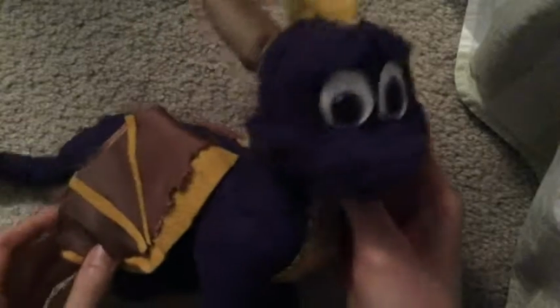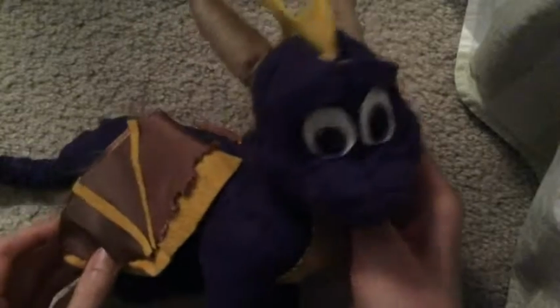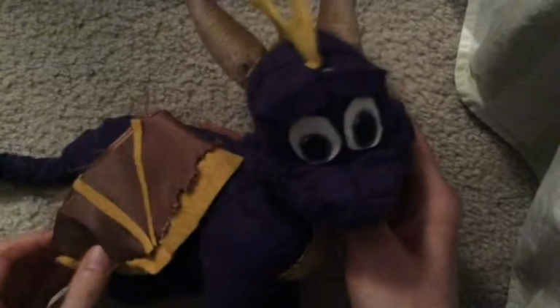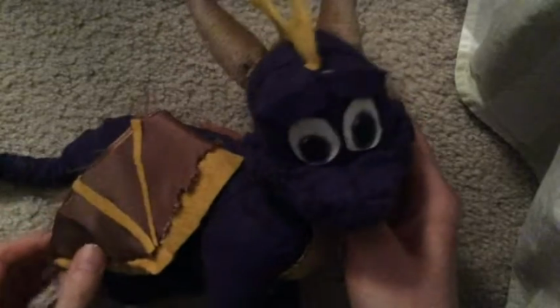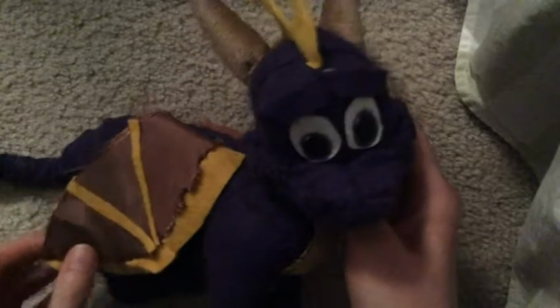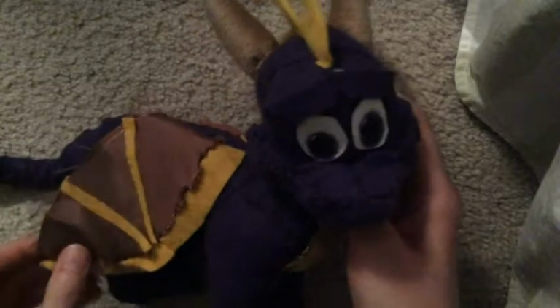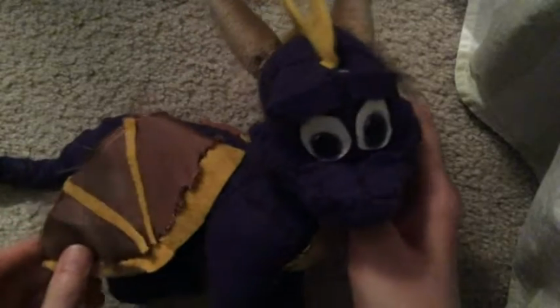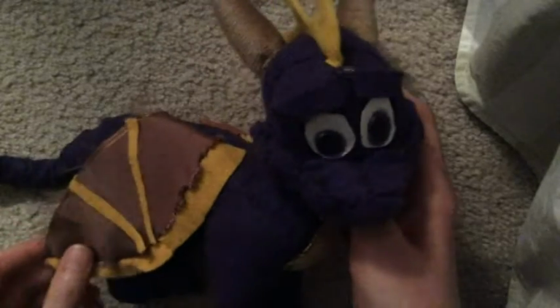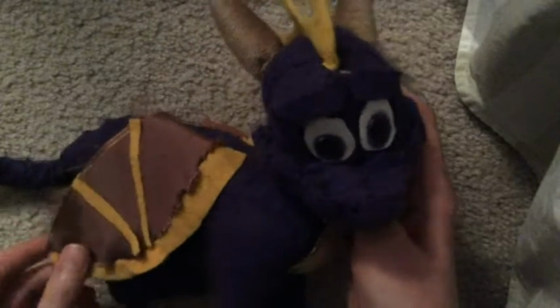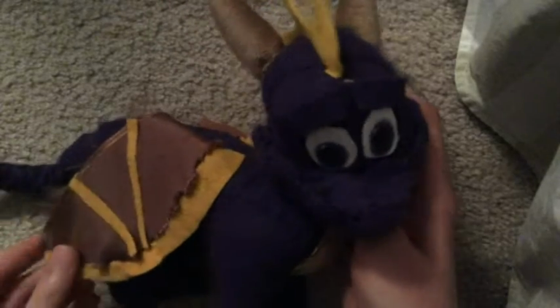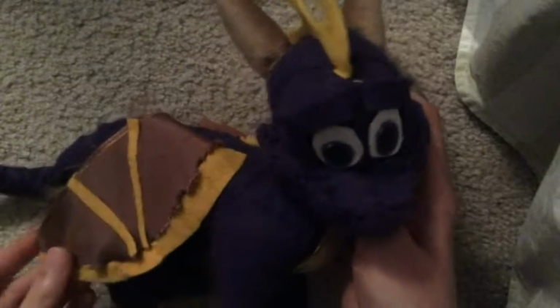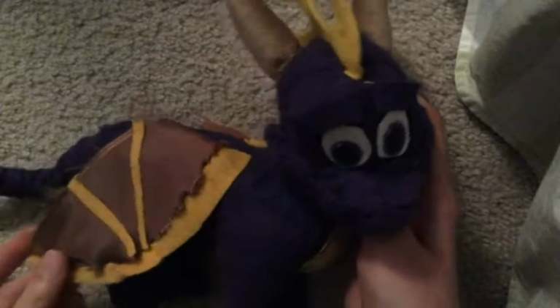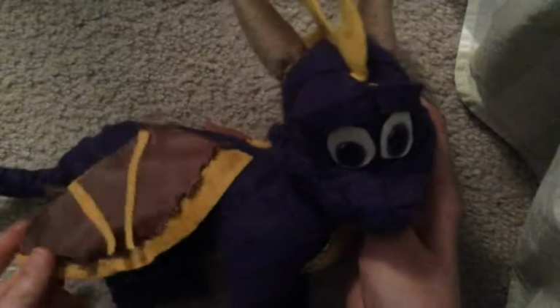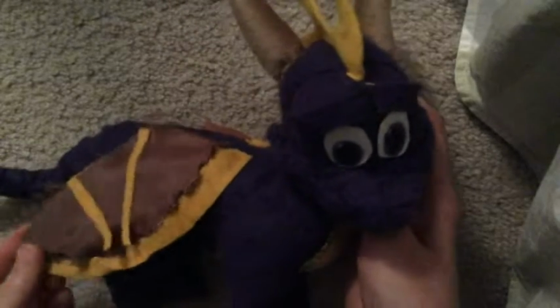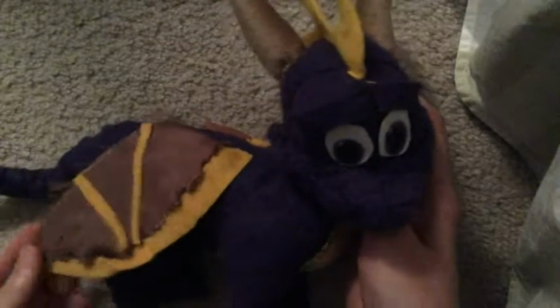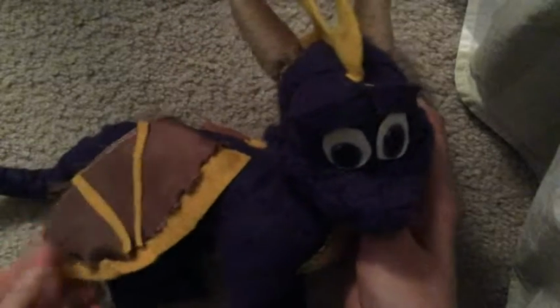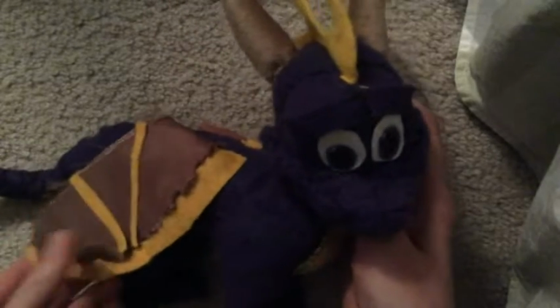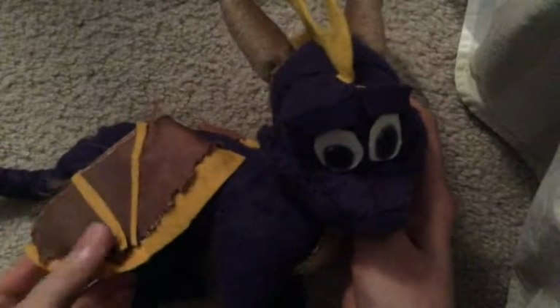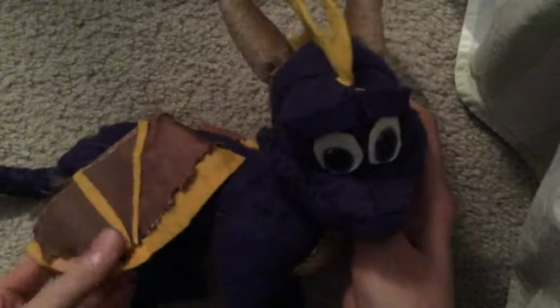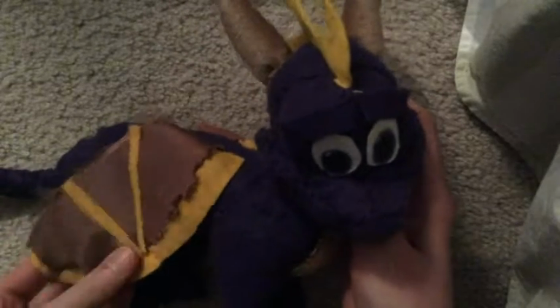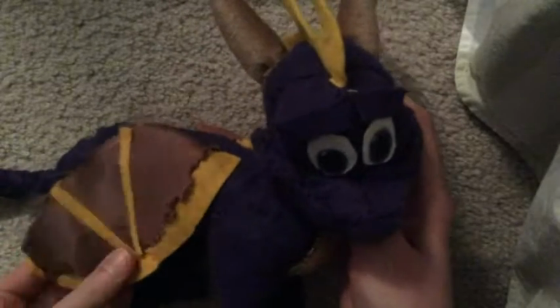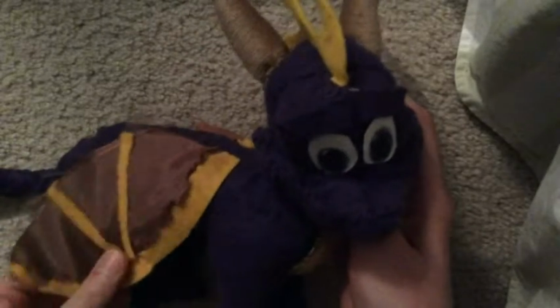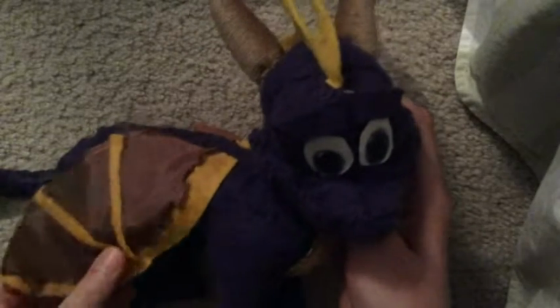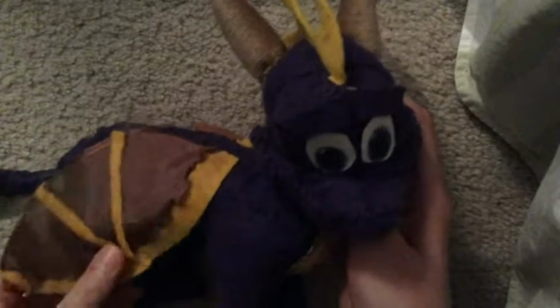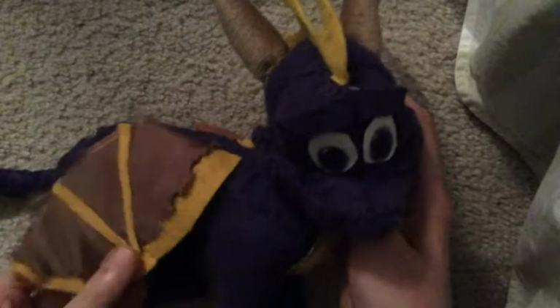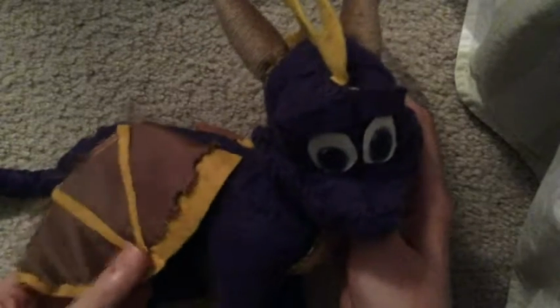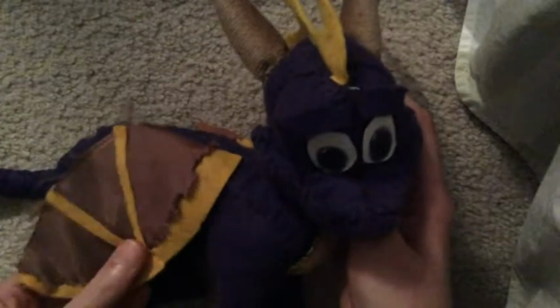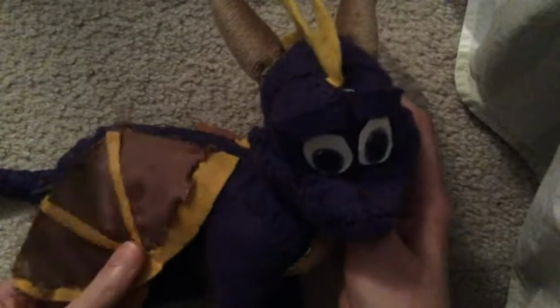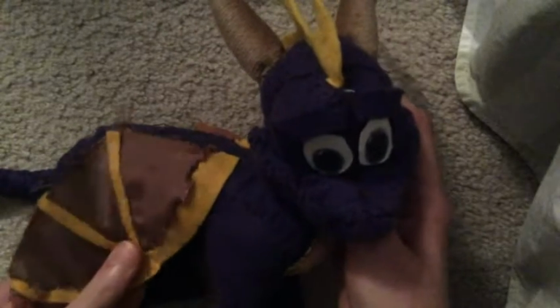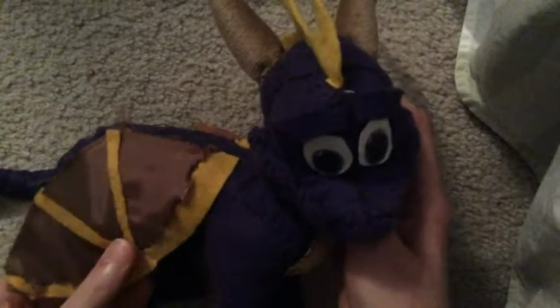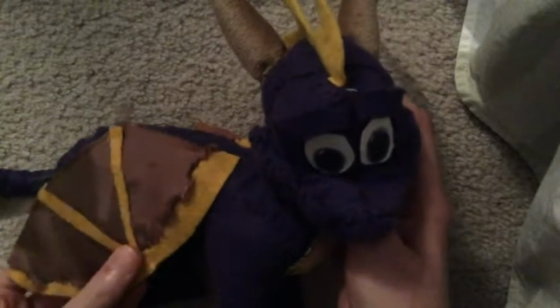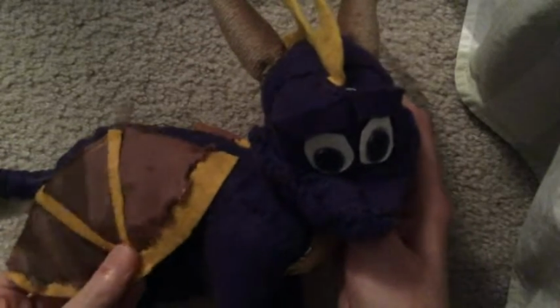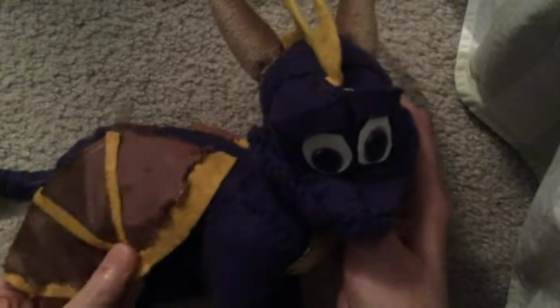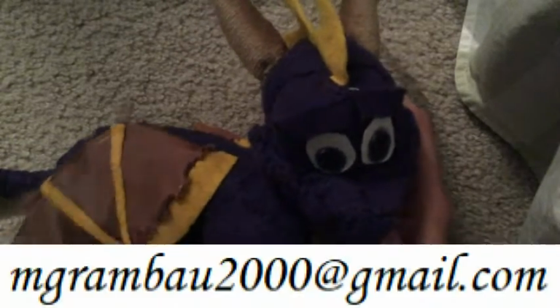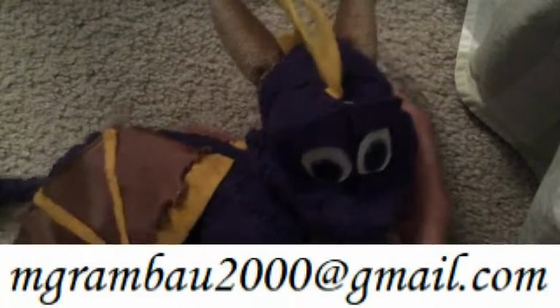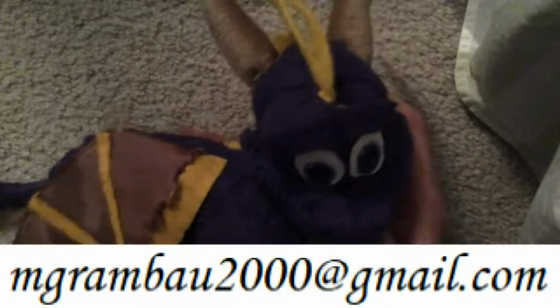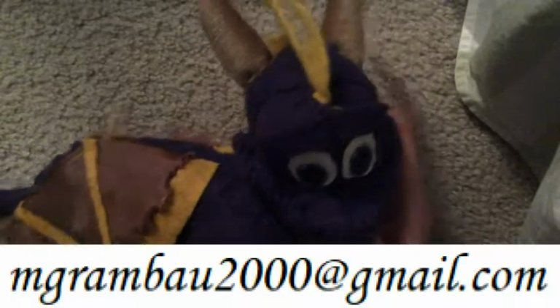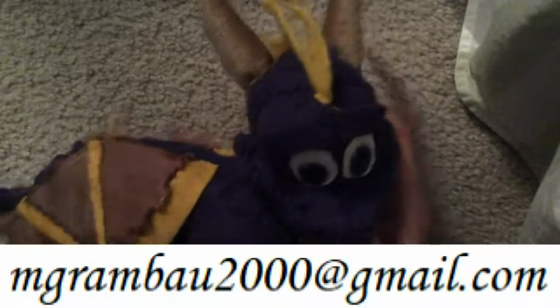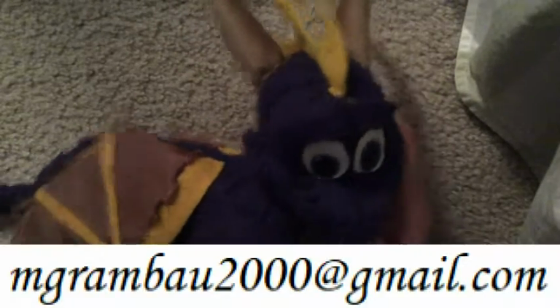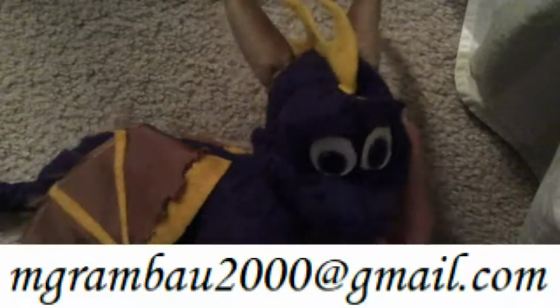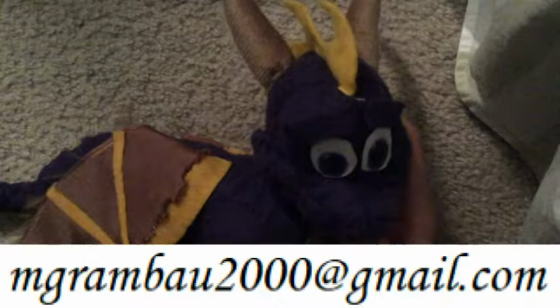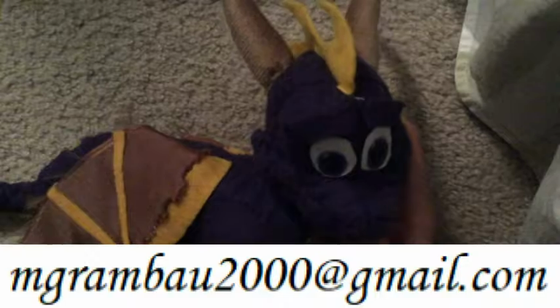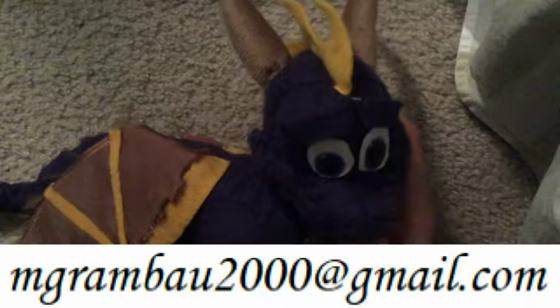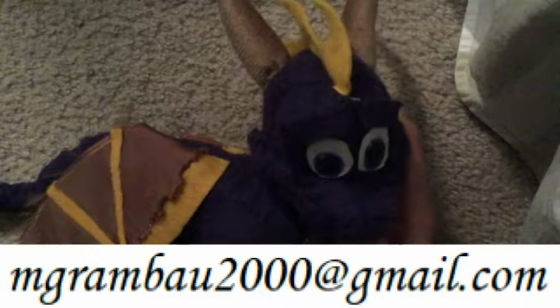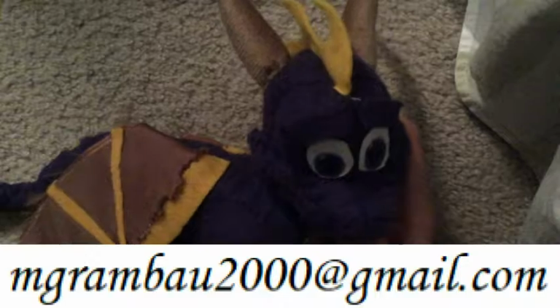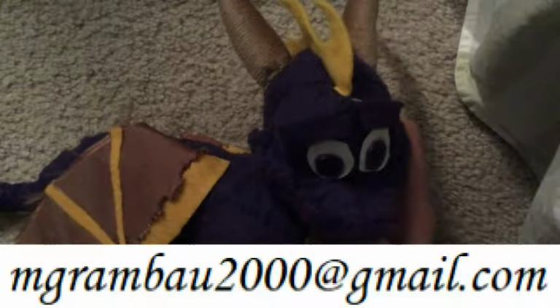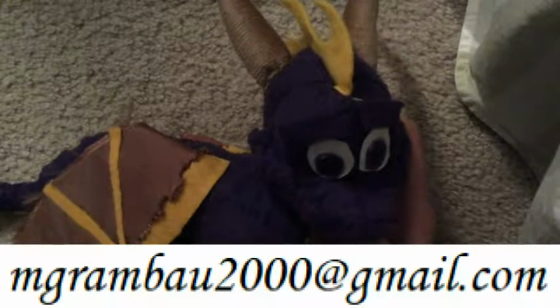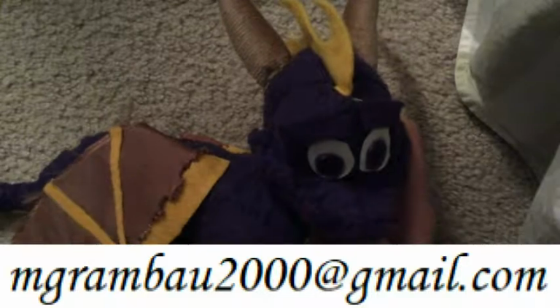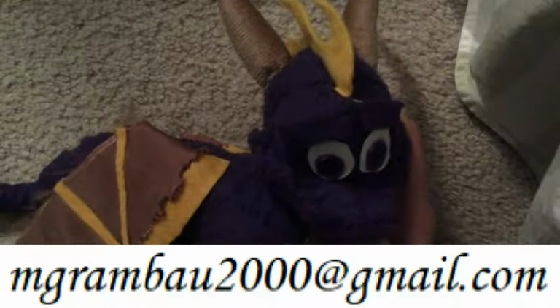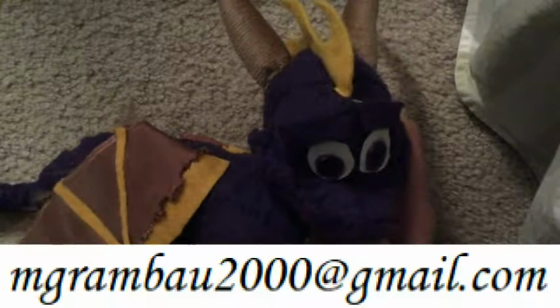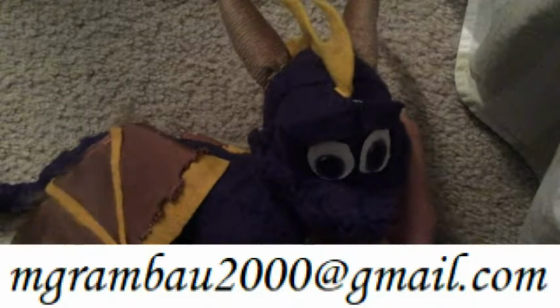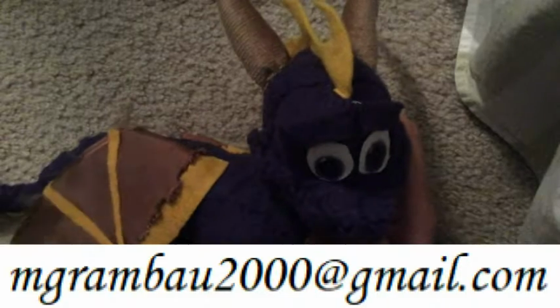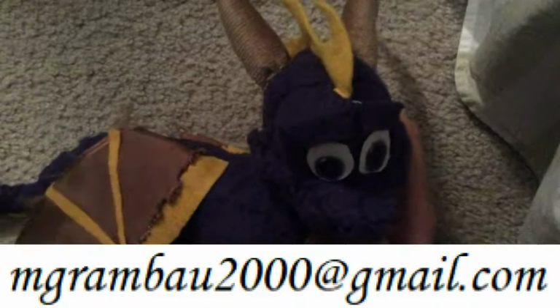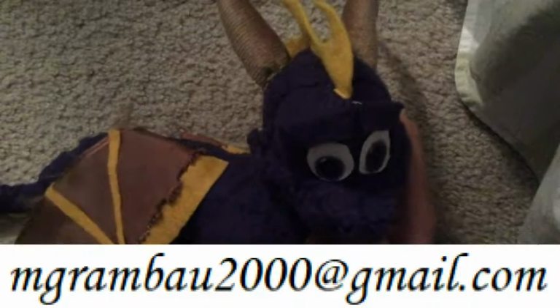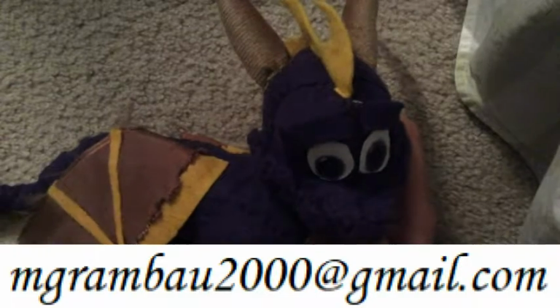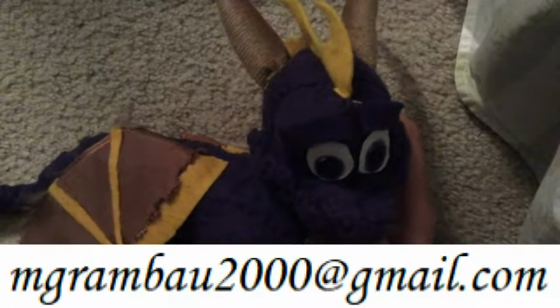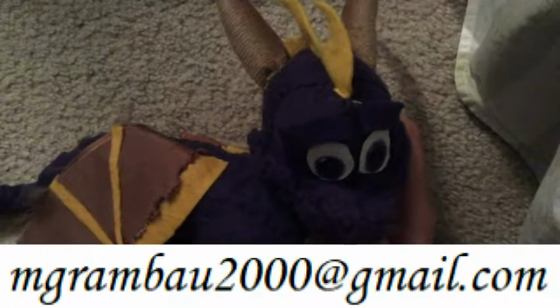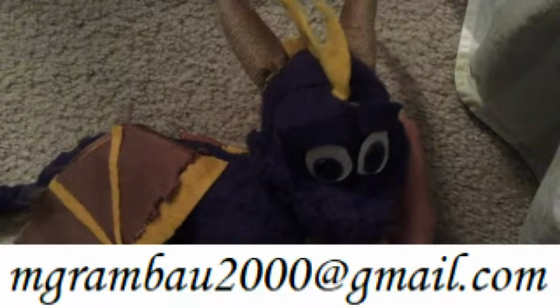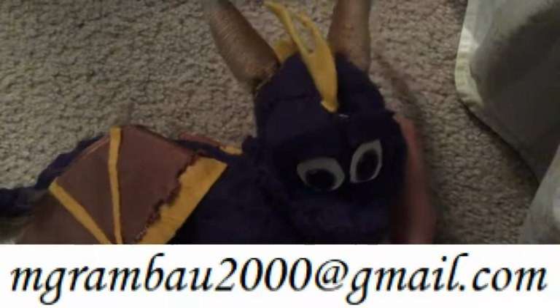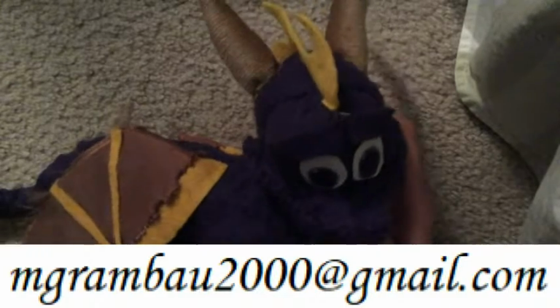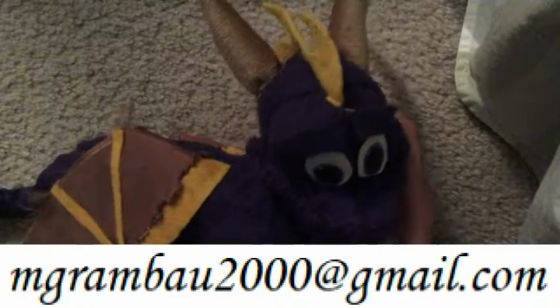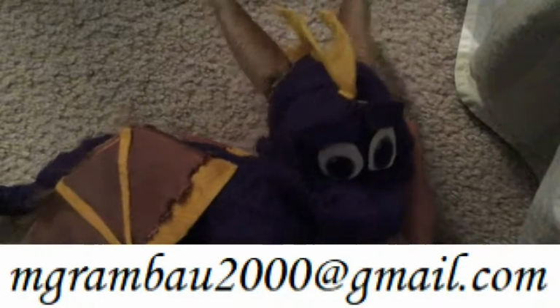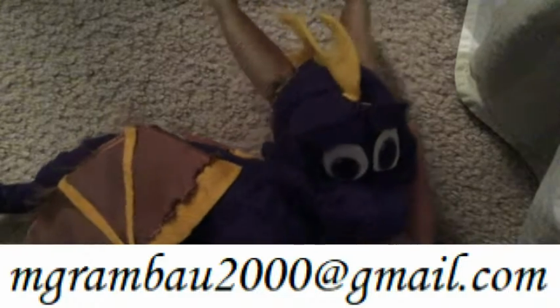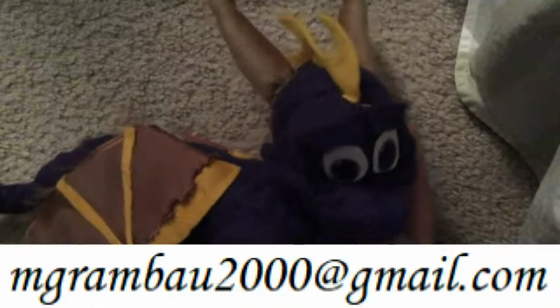You can see more of my creations at my website, or you can email me at mgrambo2000 at gmail.com.